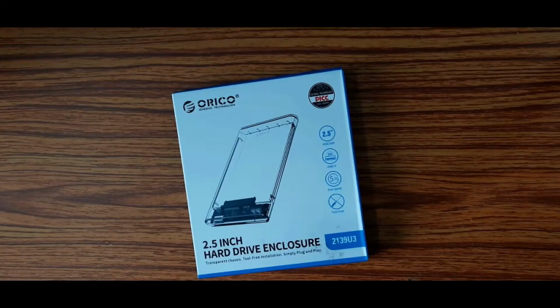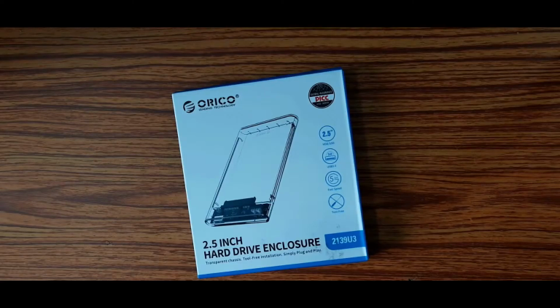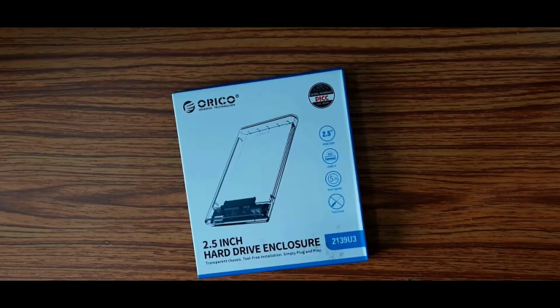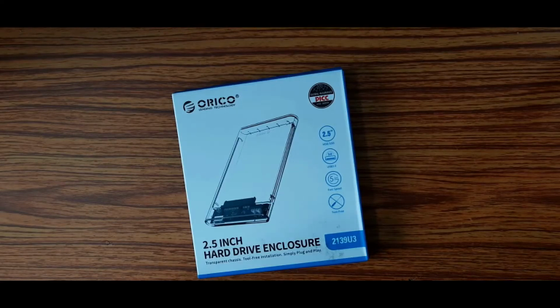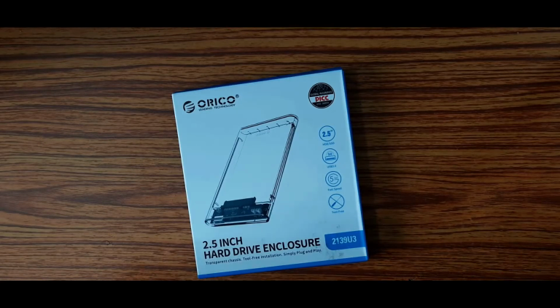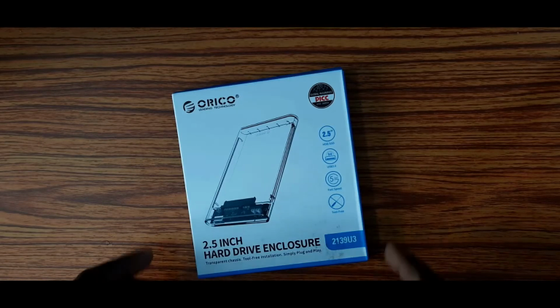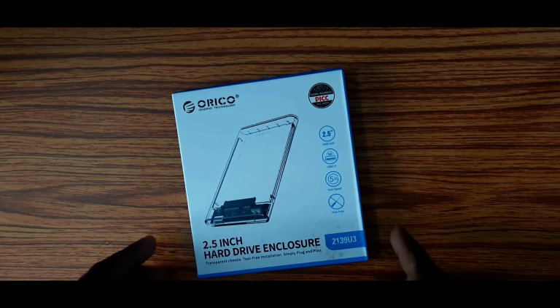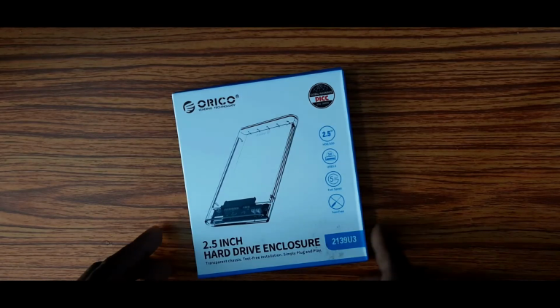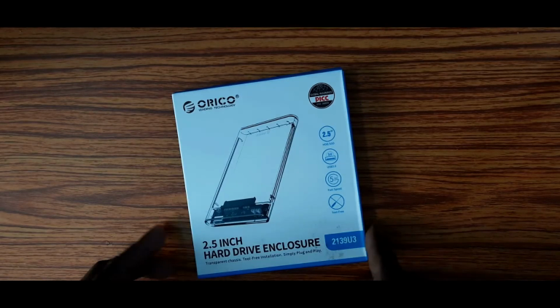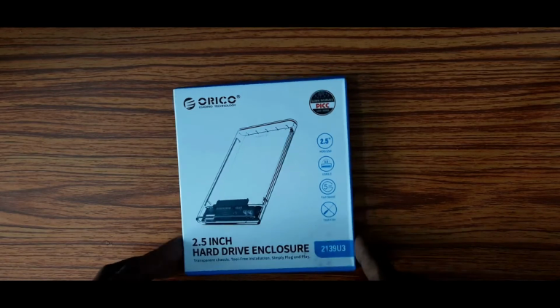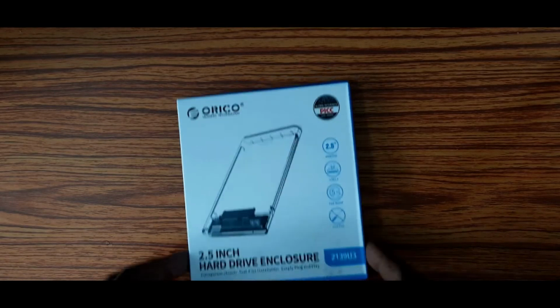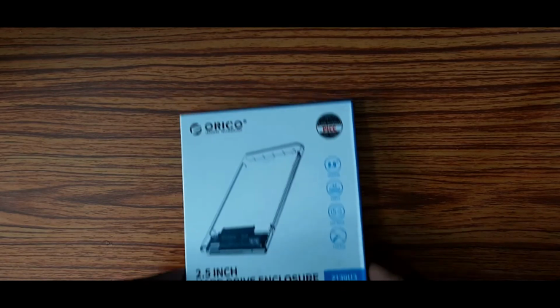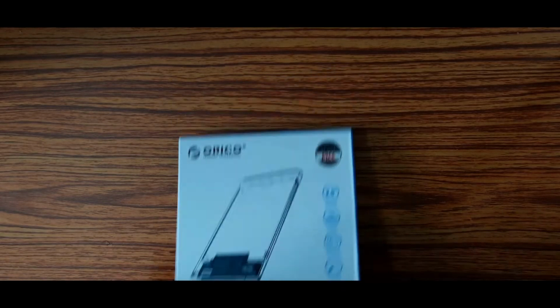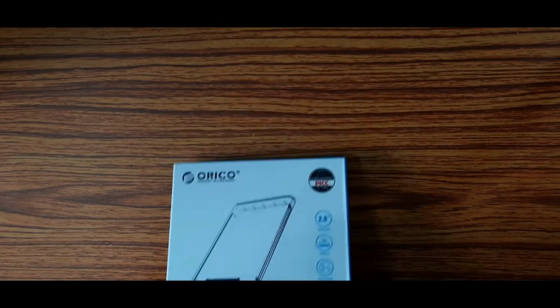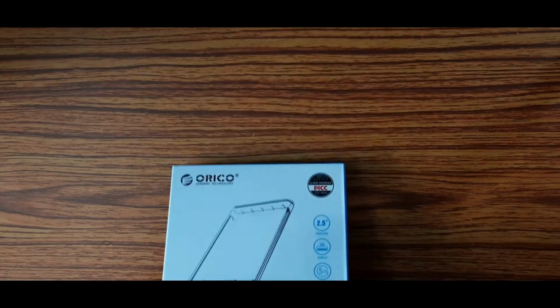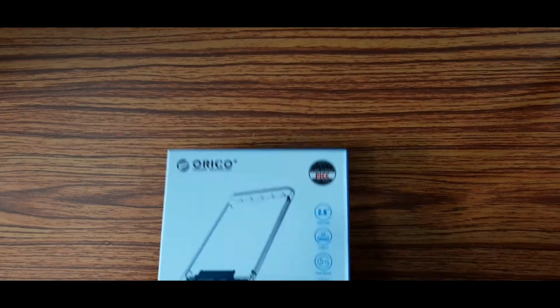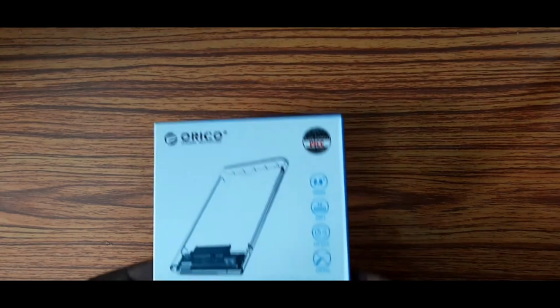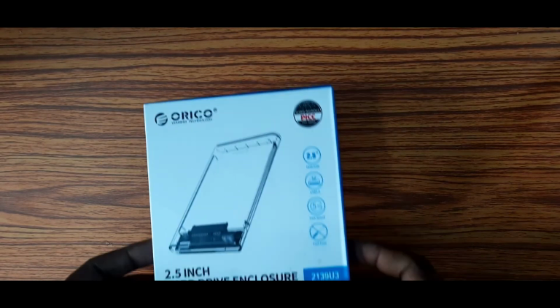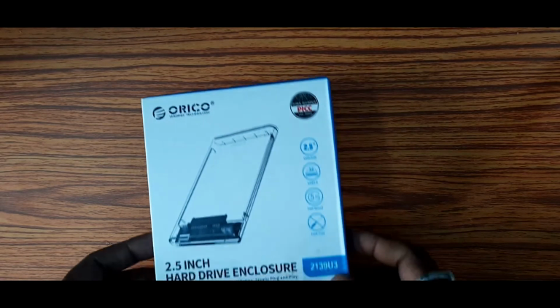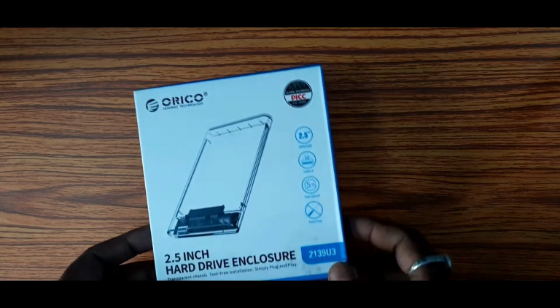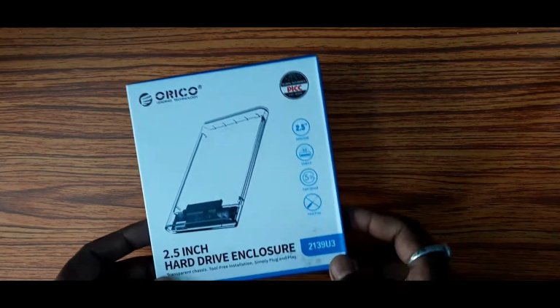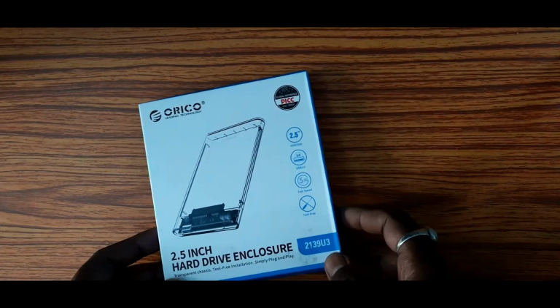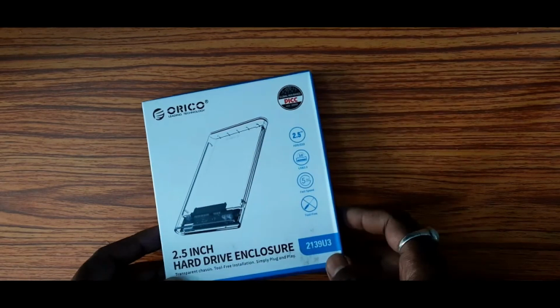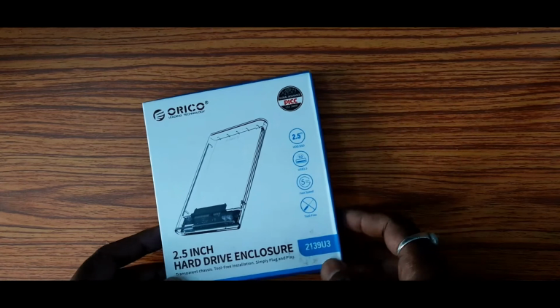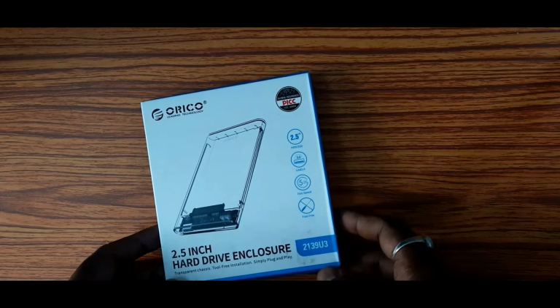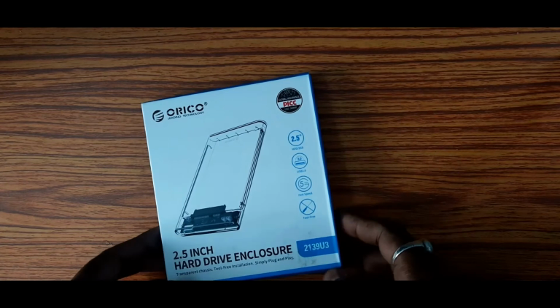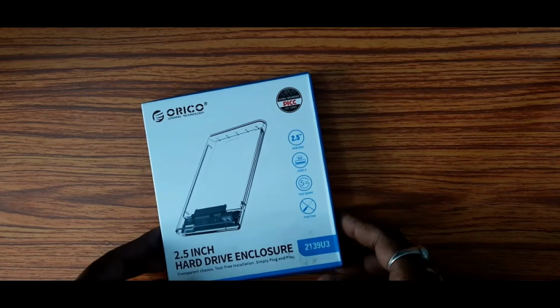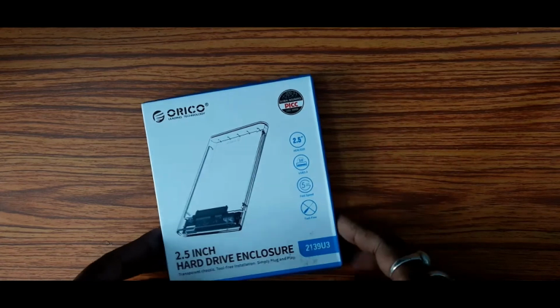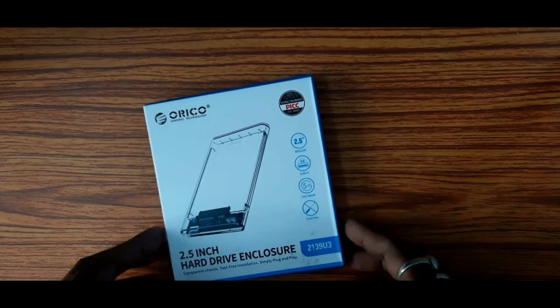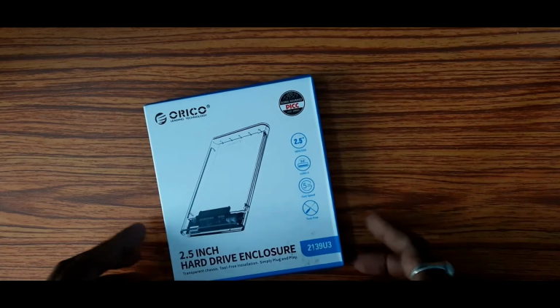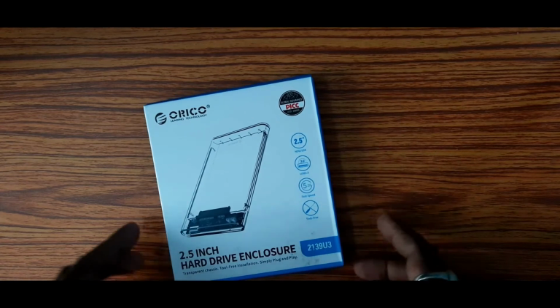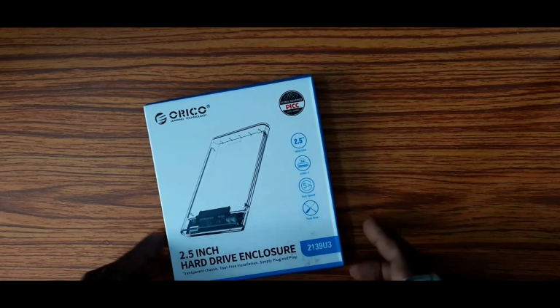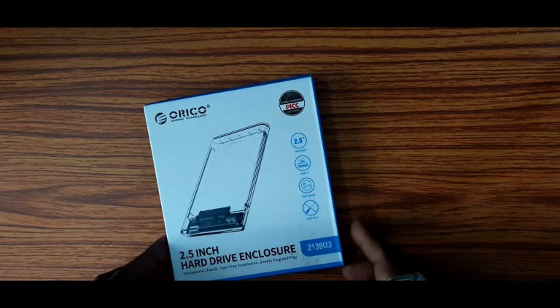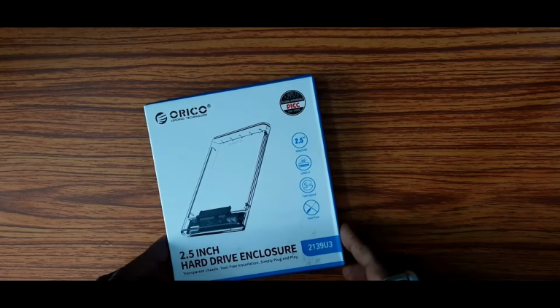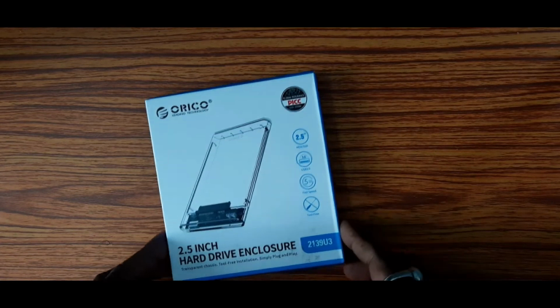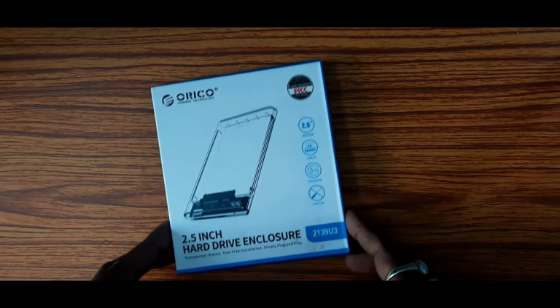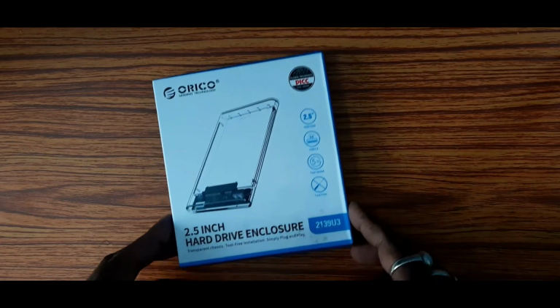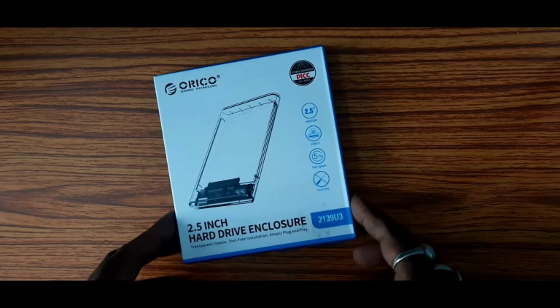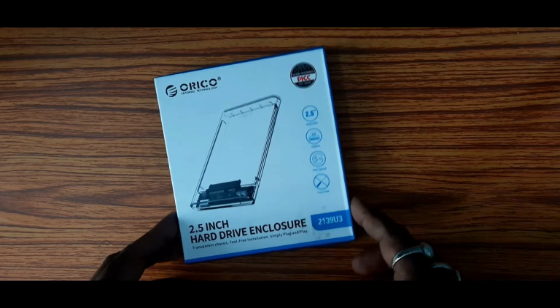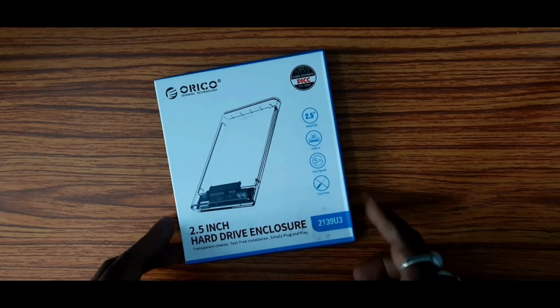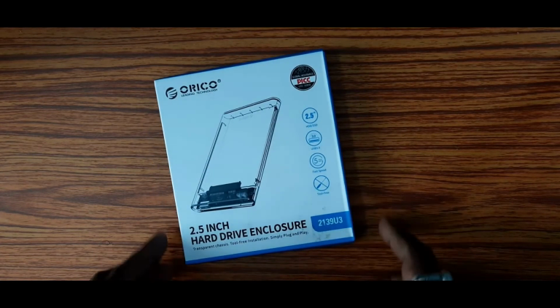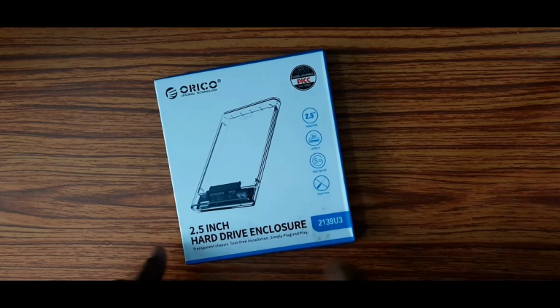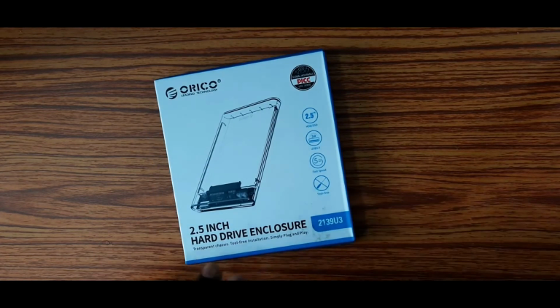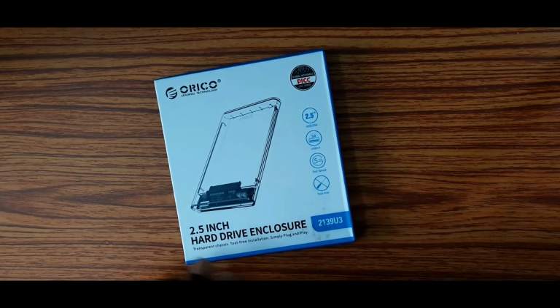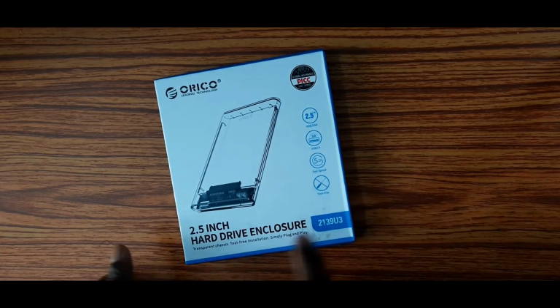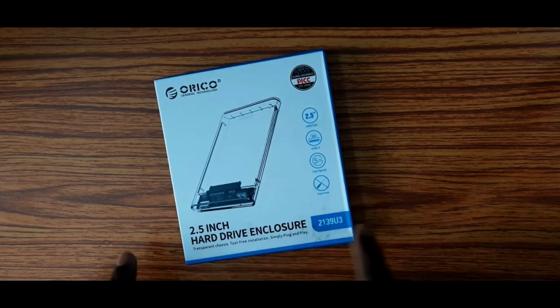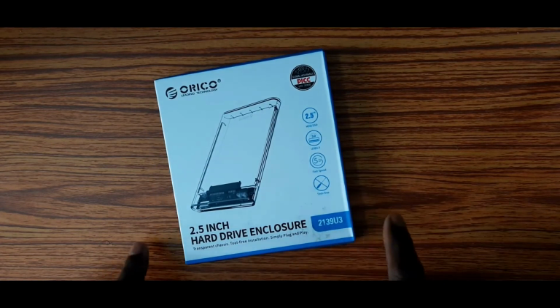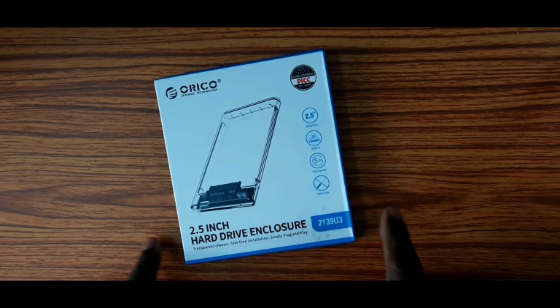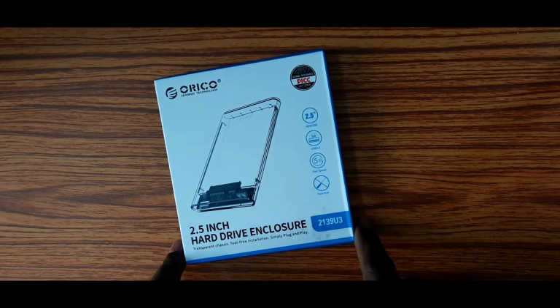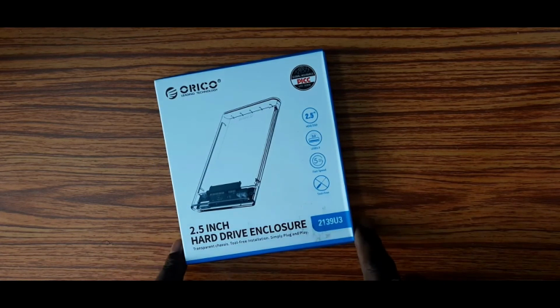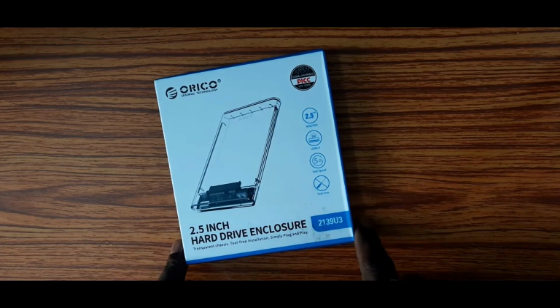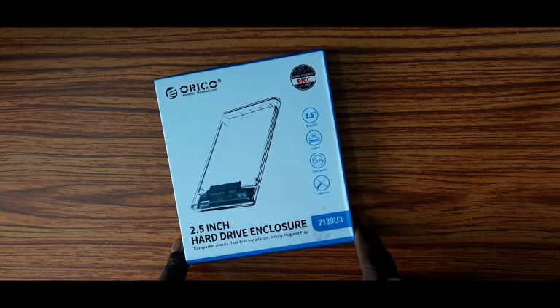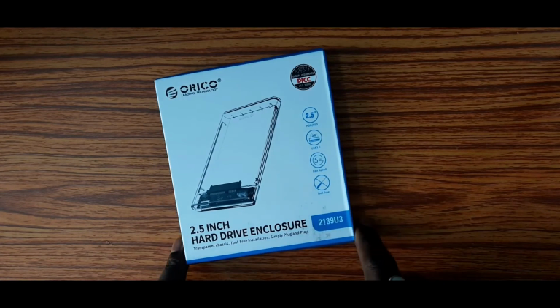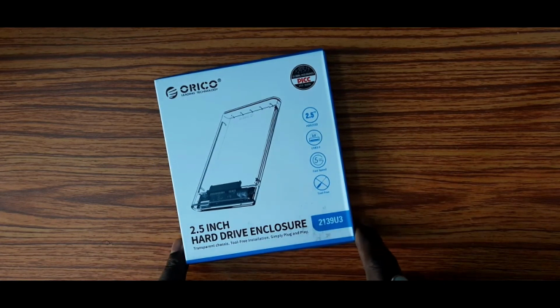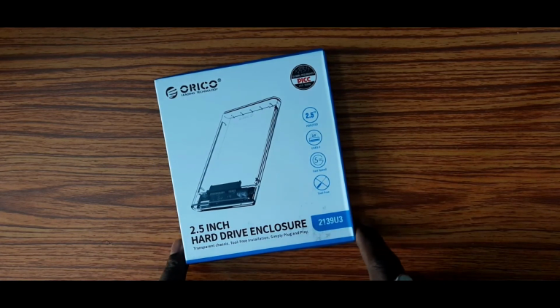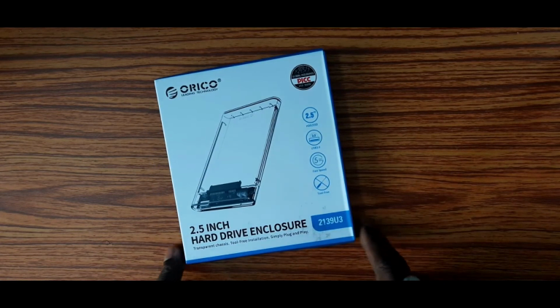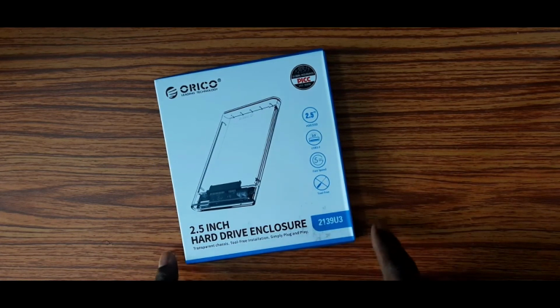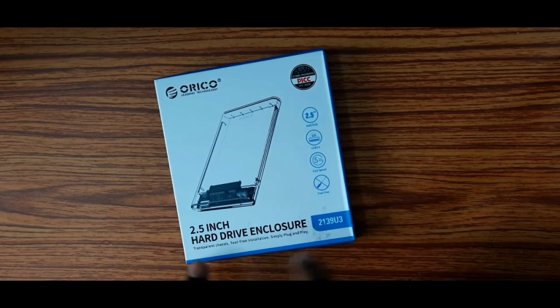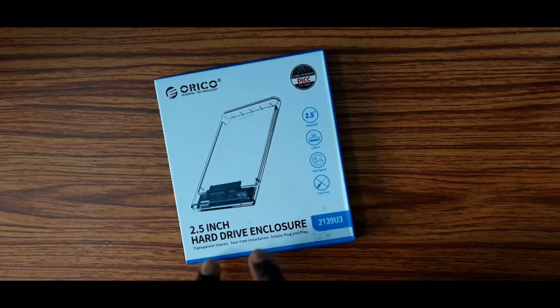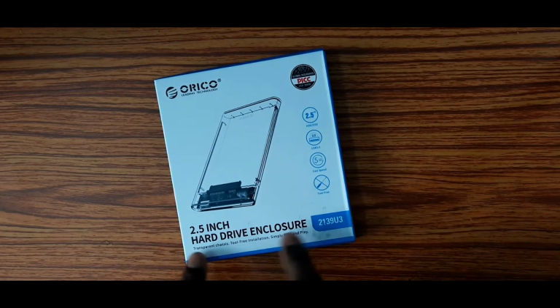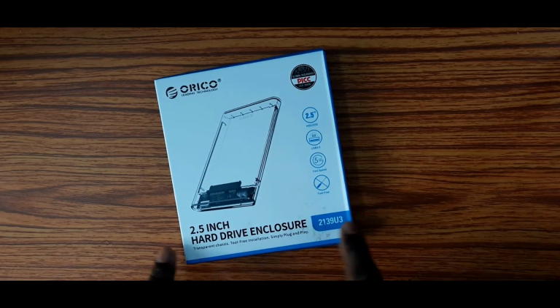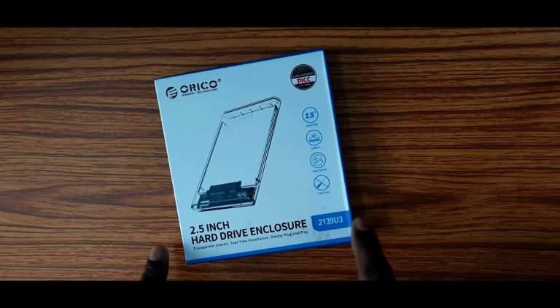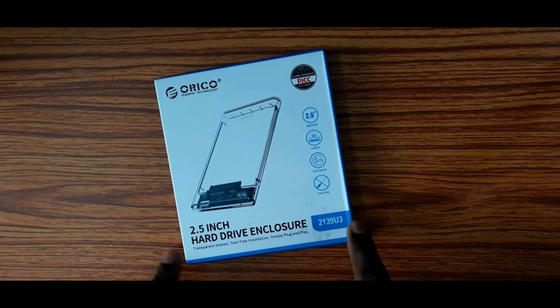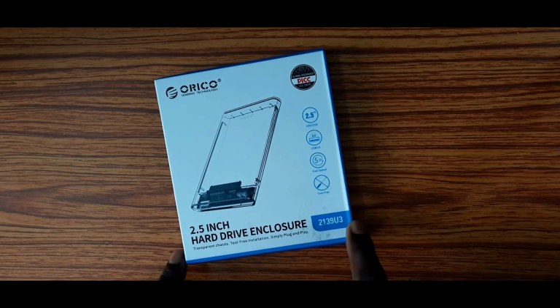Hello everyone, welcome to our channel. Today I am going to show you a short 2.5 inch HD drive enclosure.